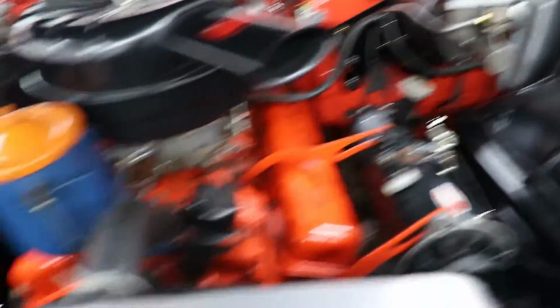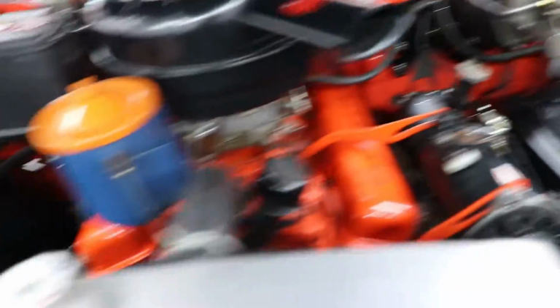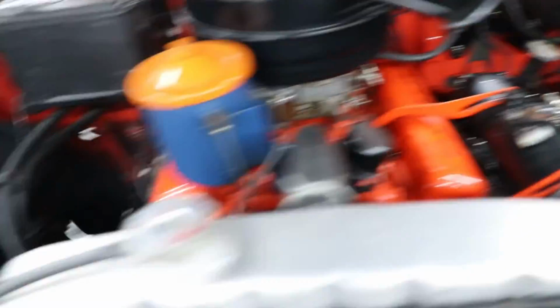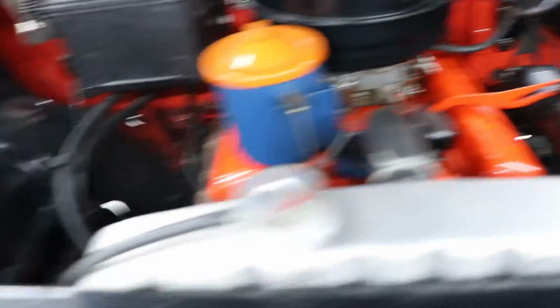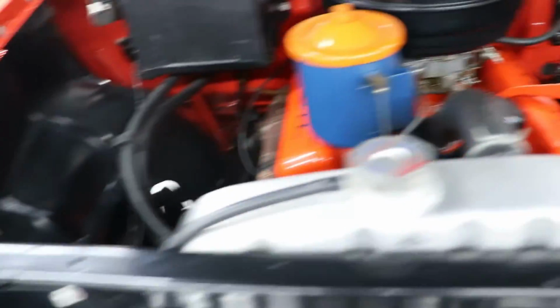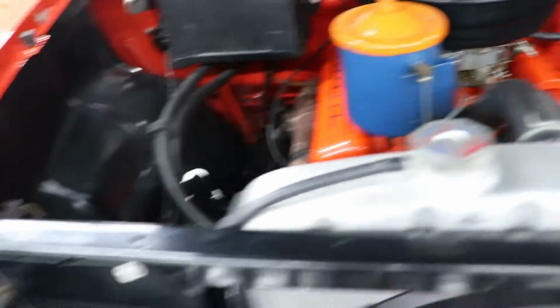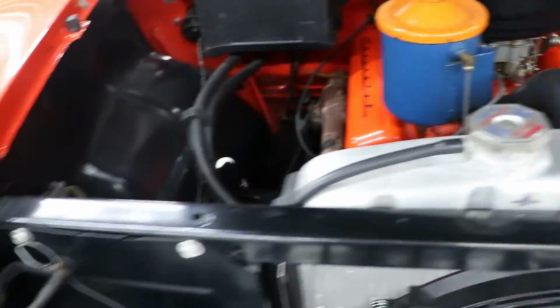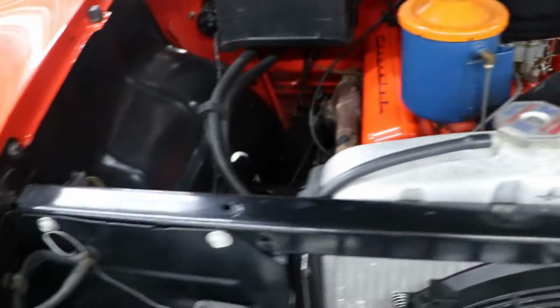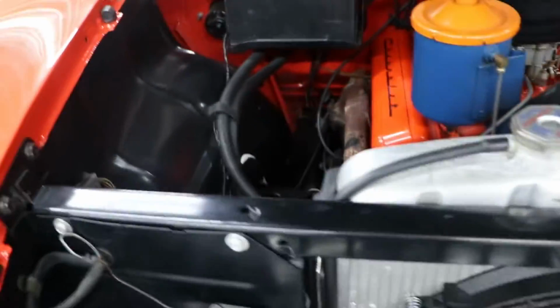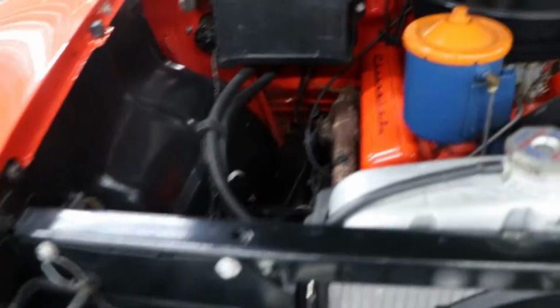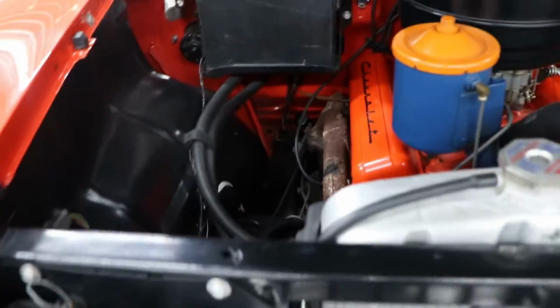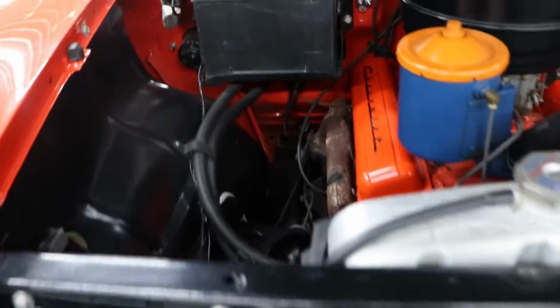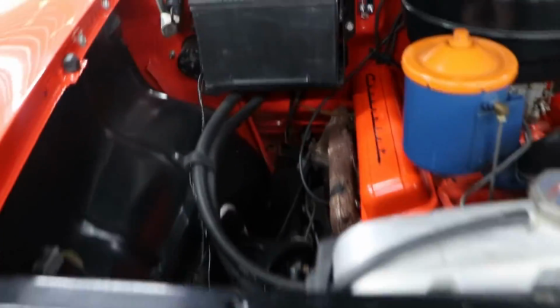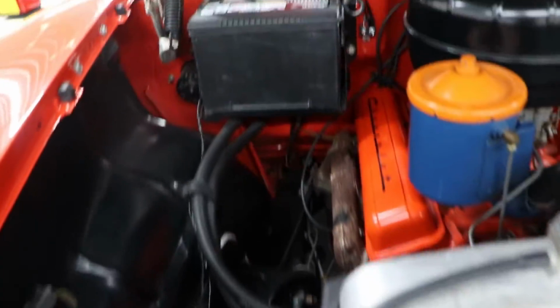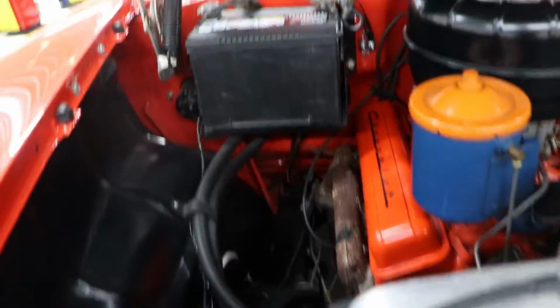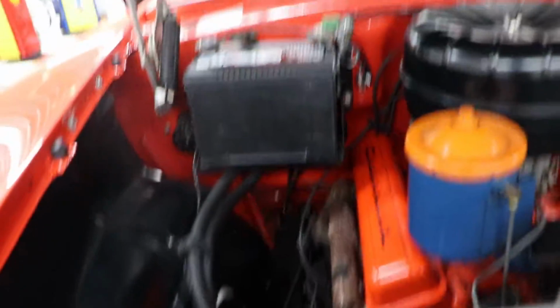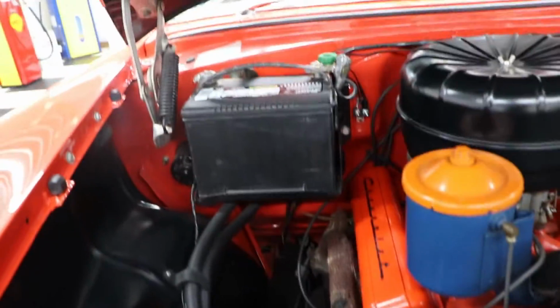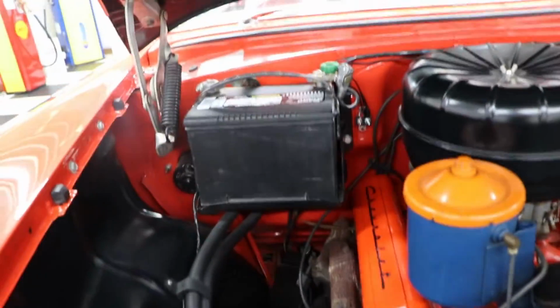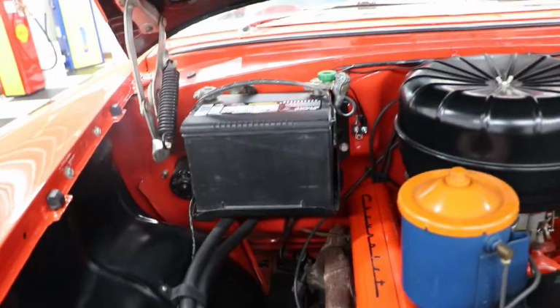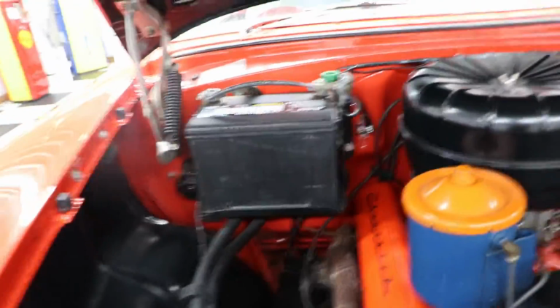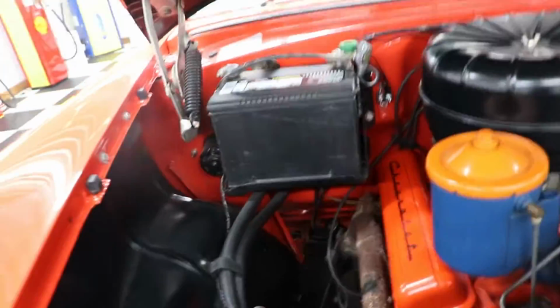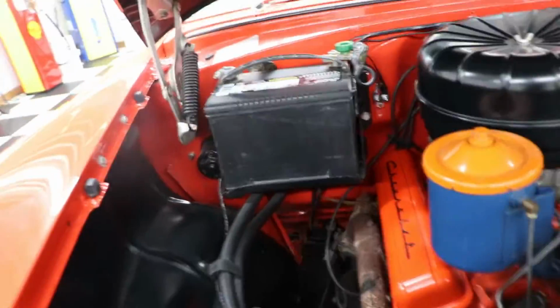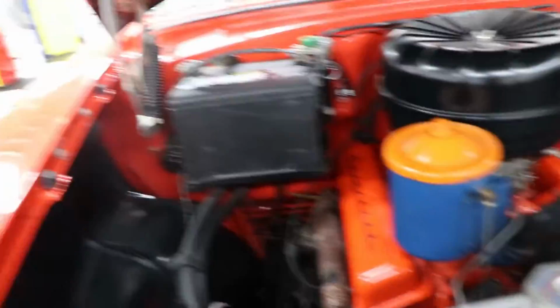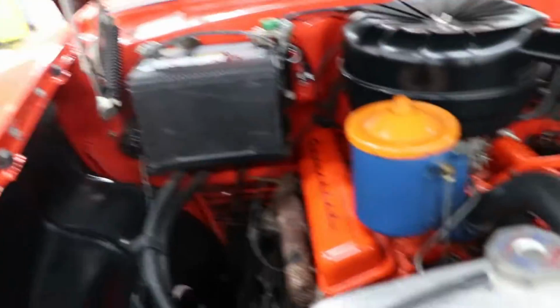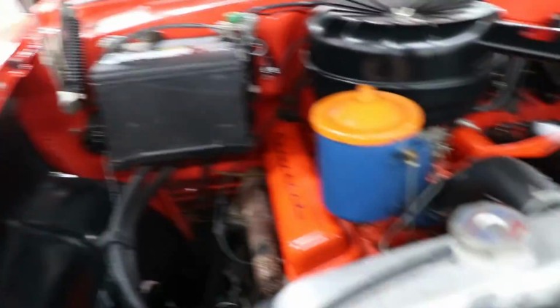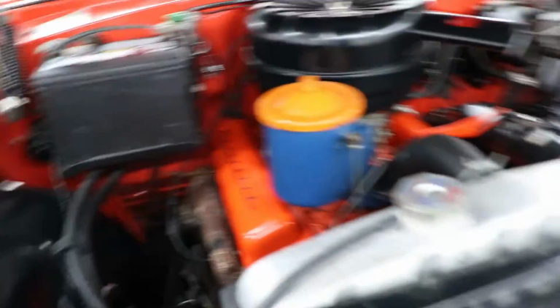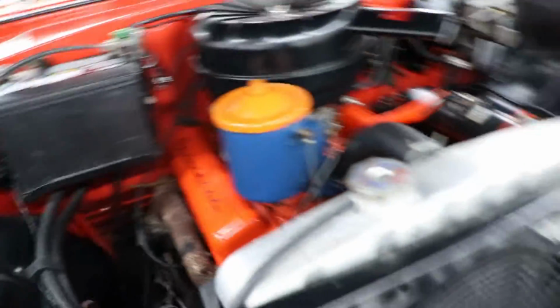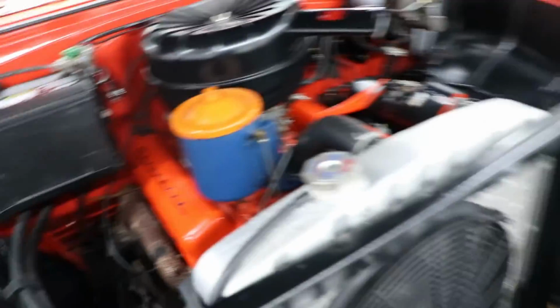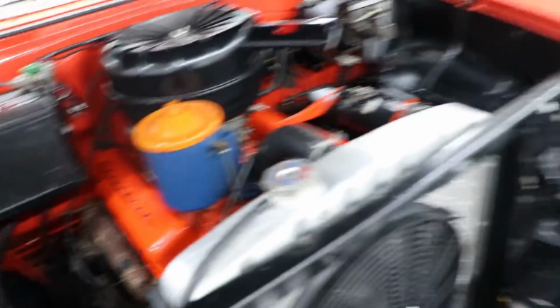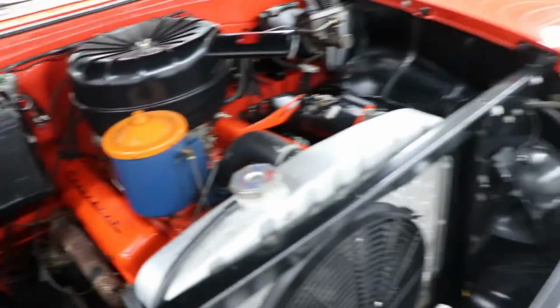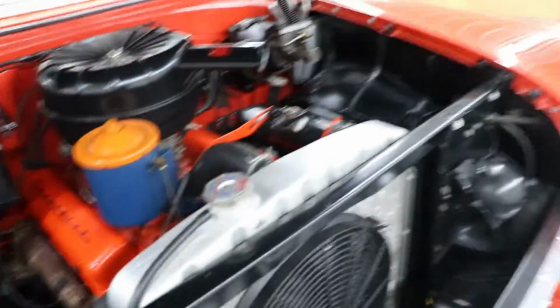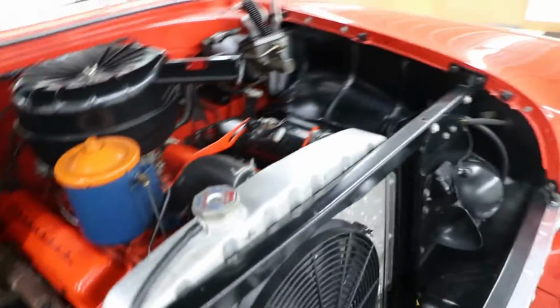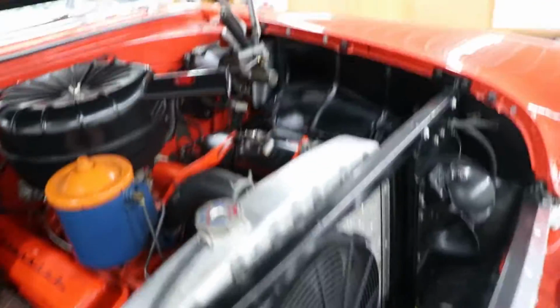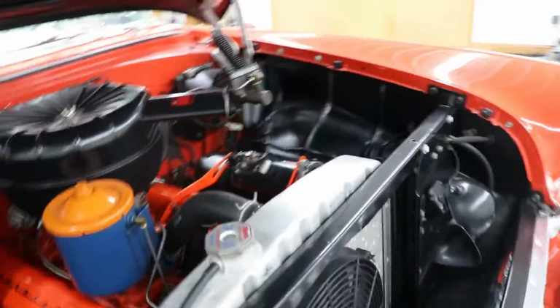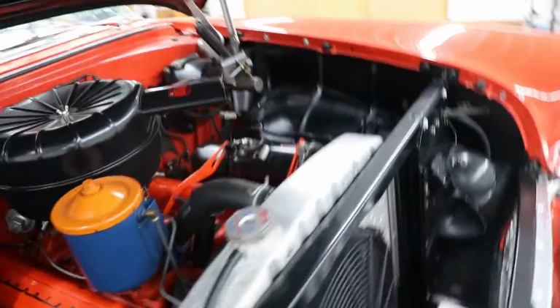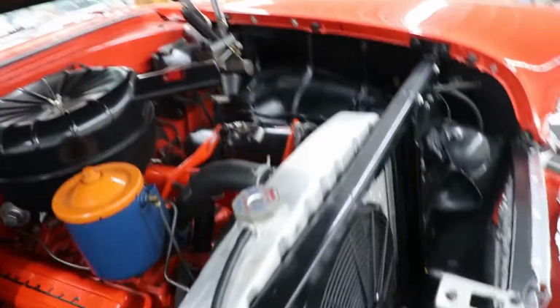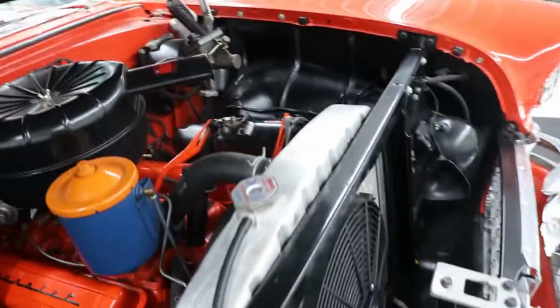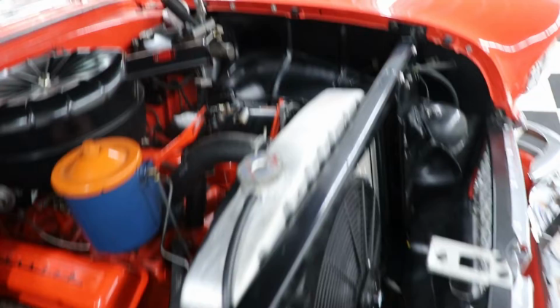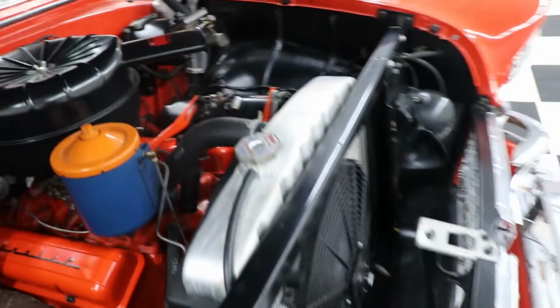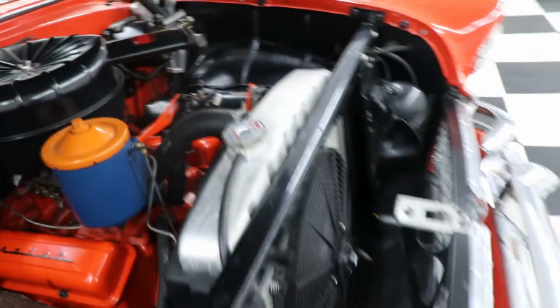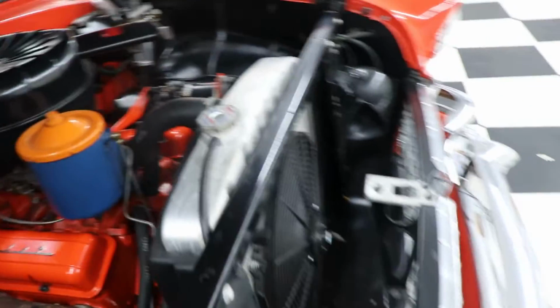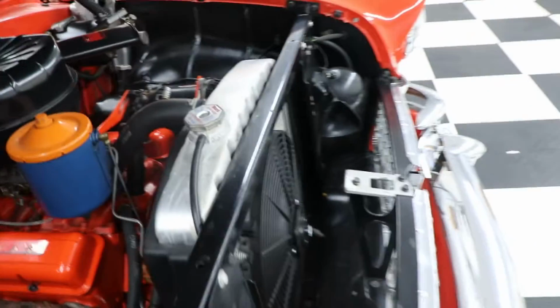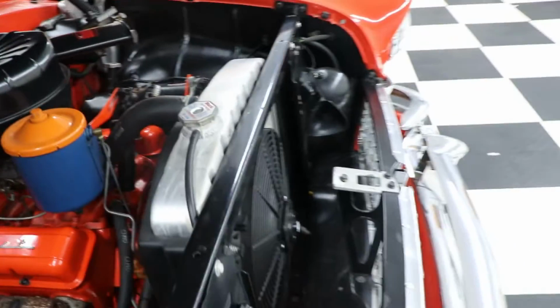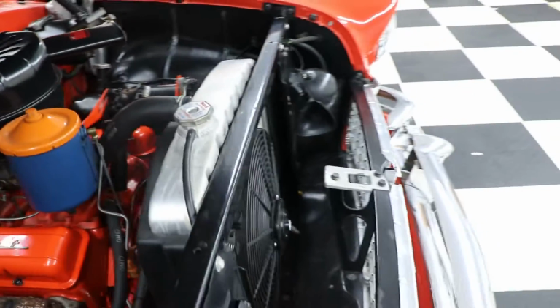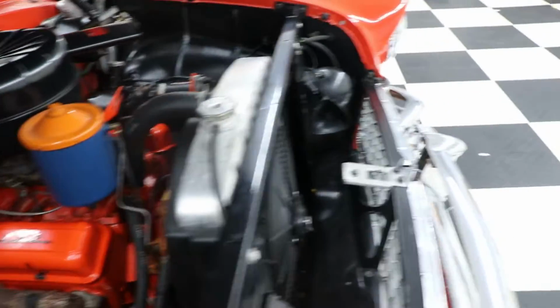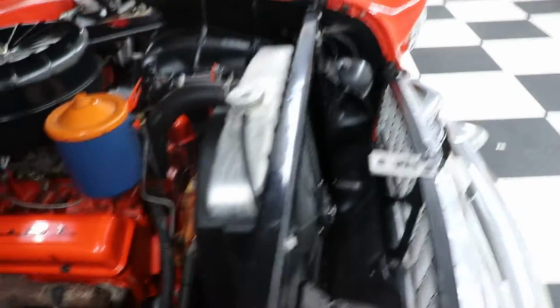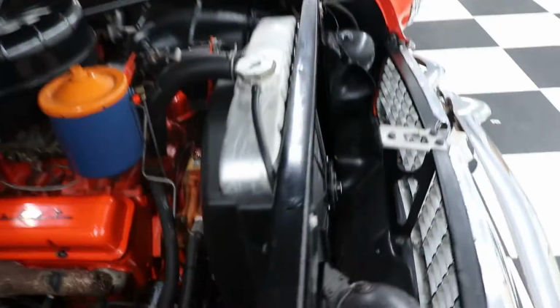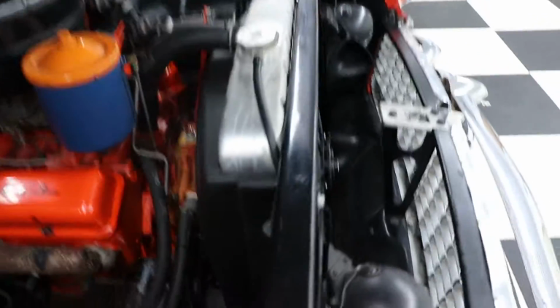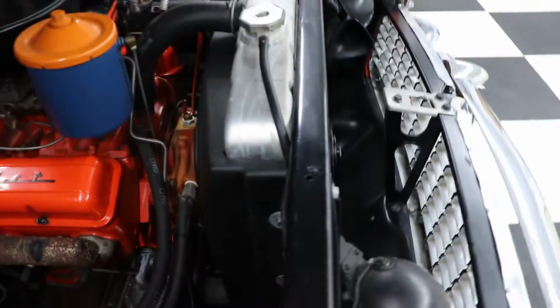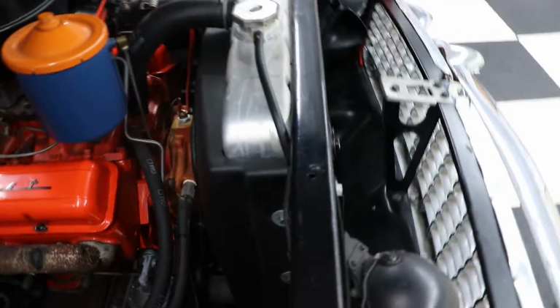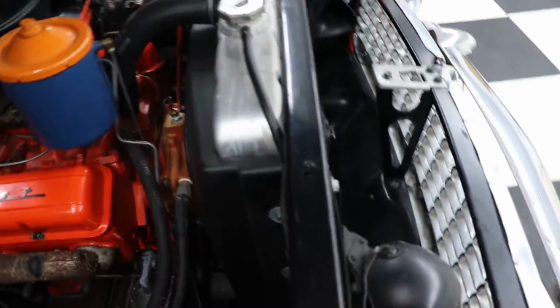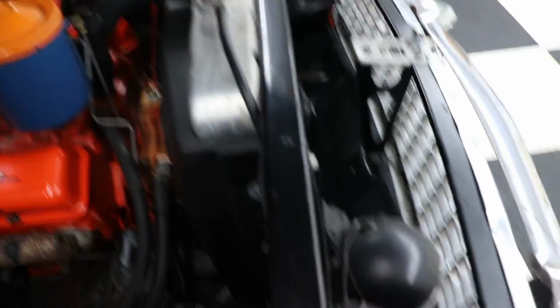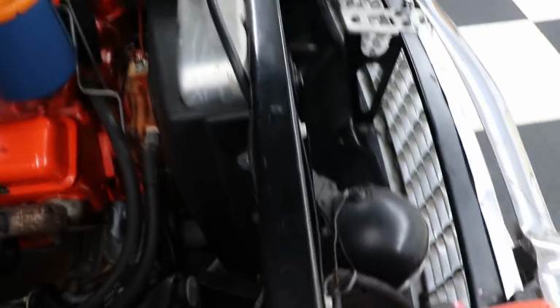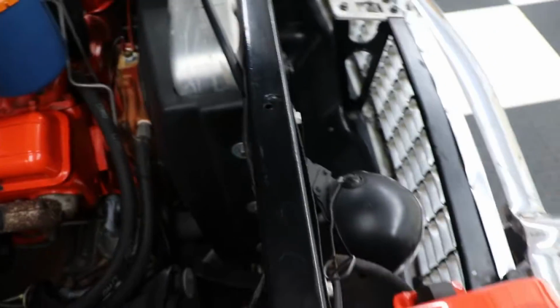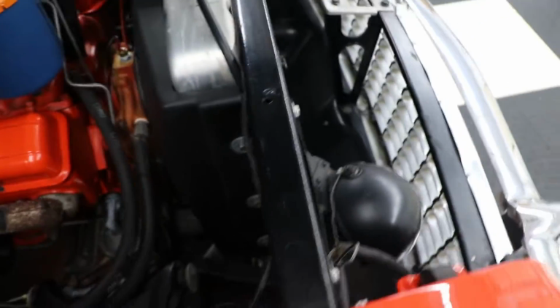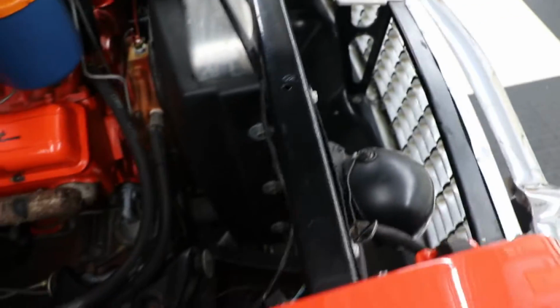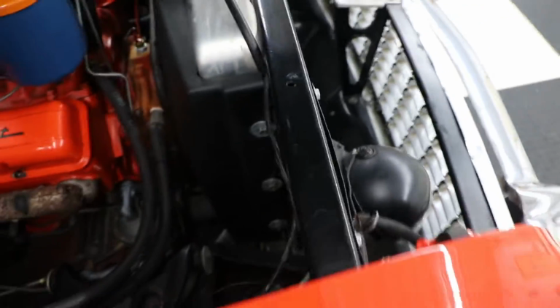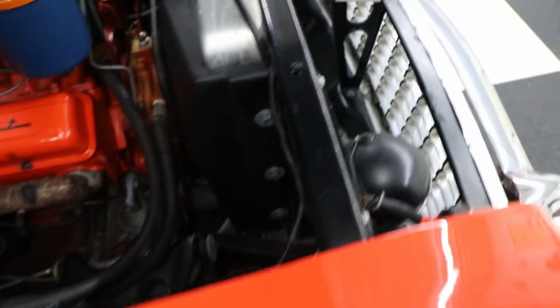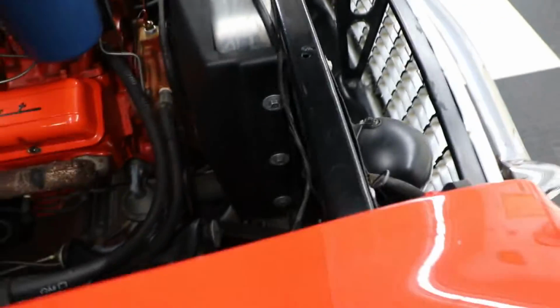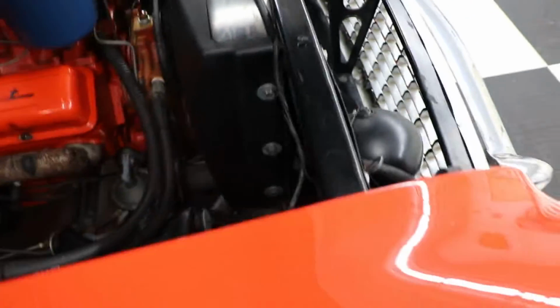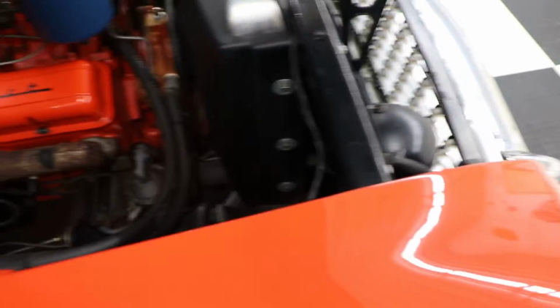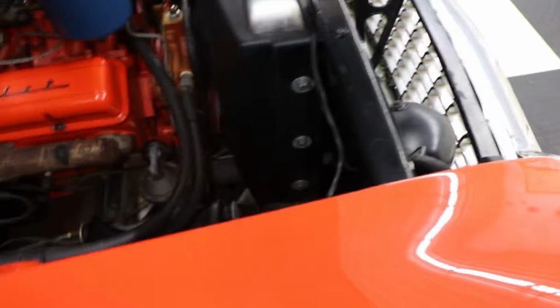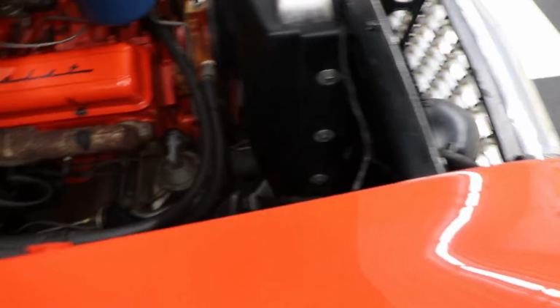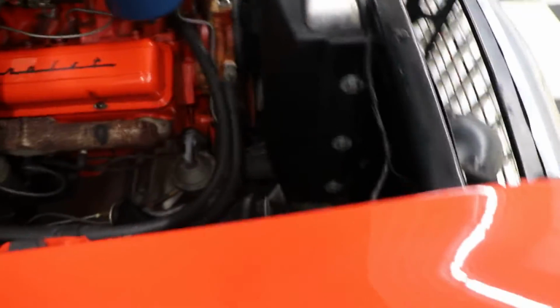It also has, in the interior, power windows. It has a power top — a power convertible top.